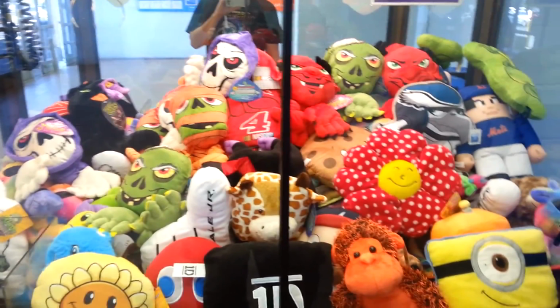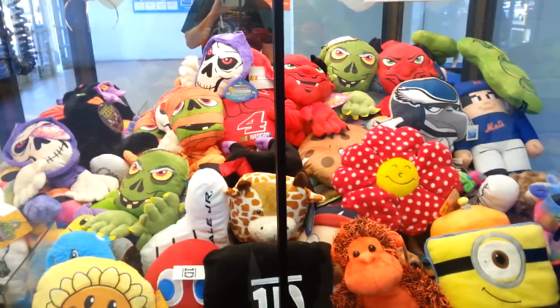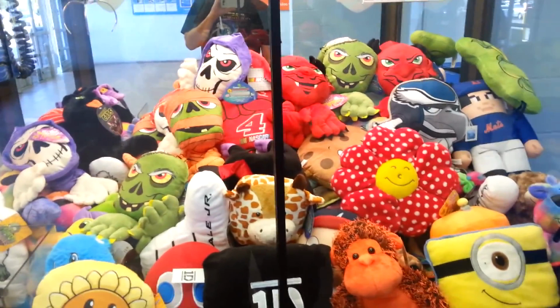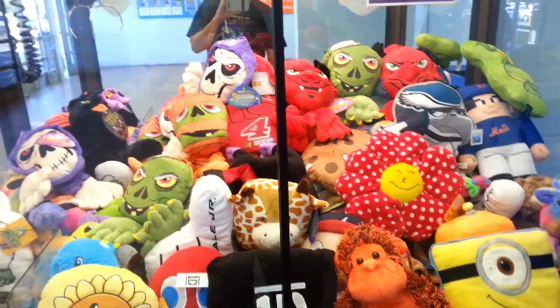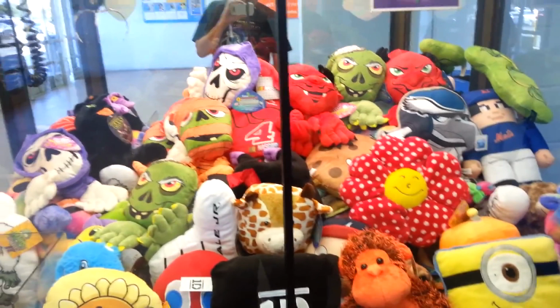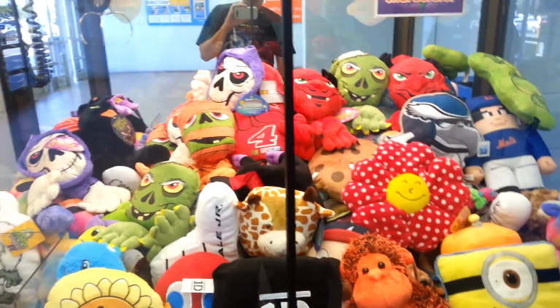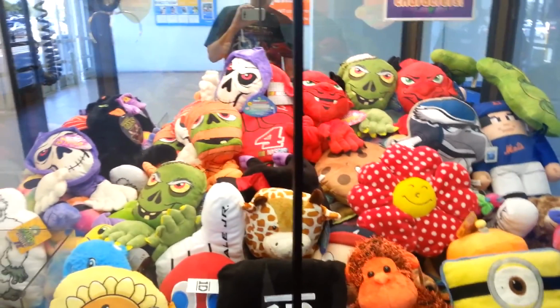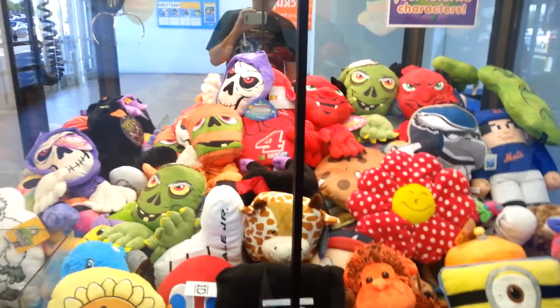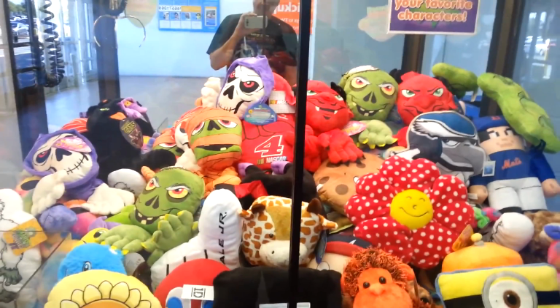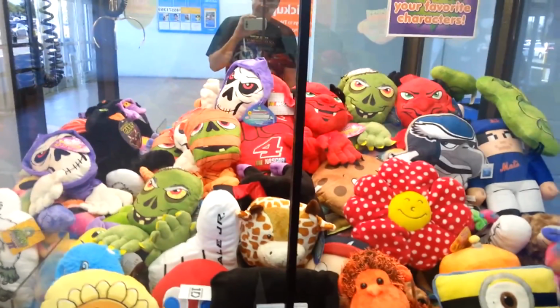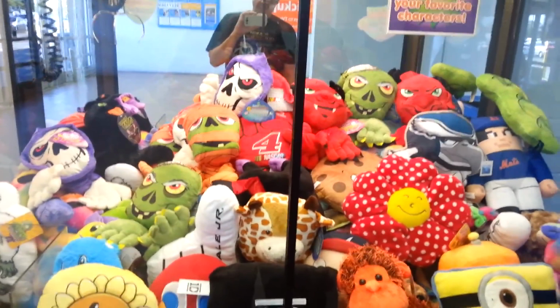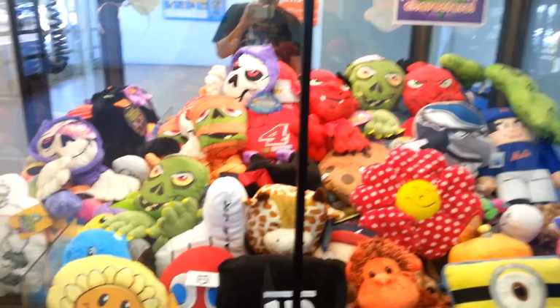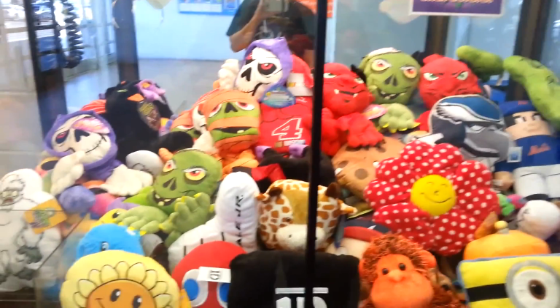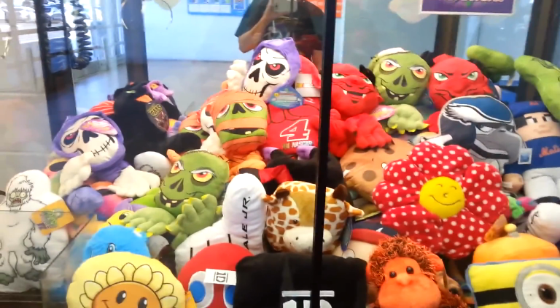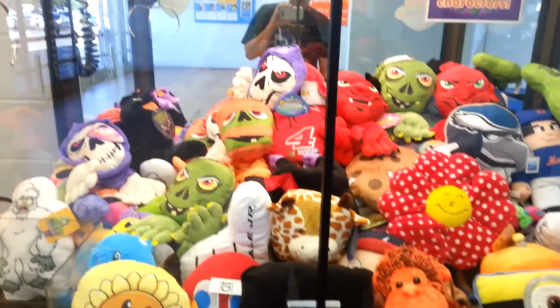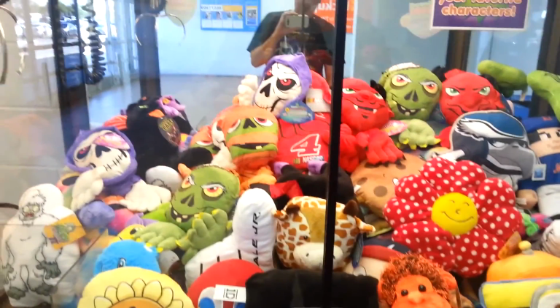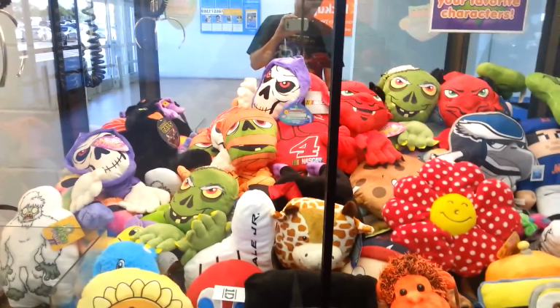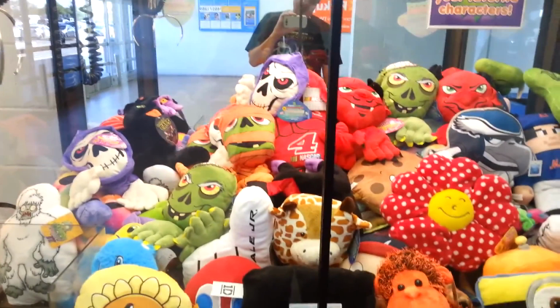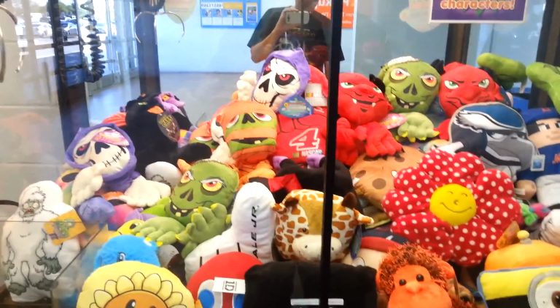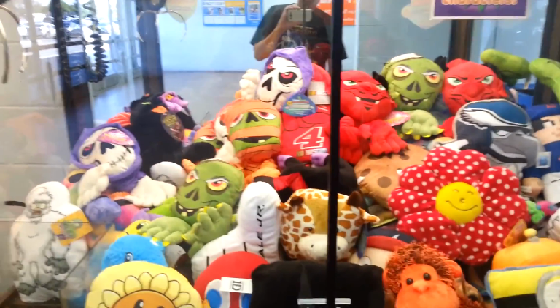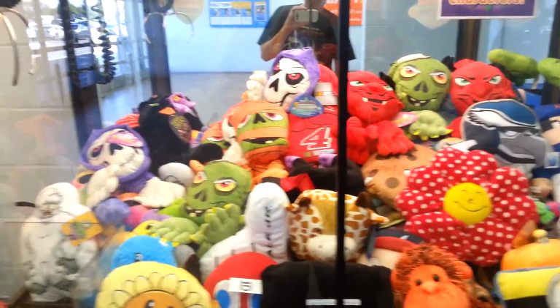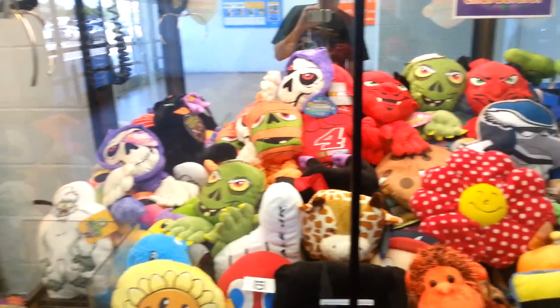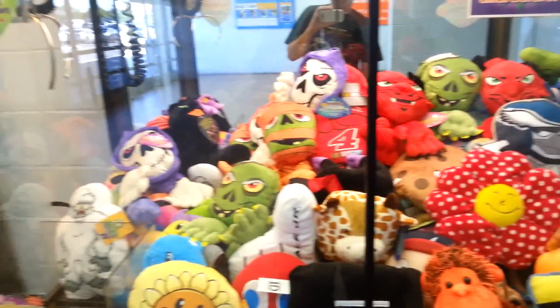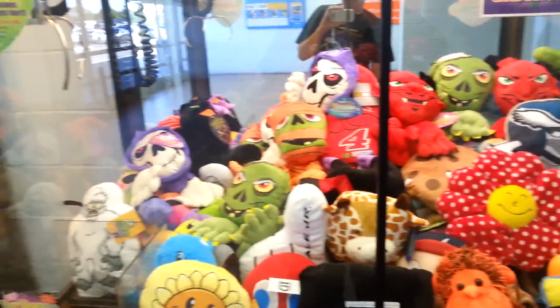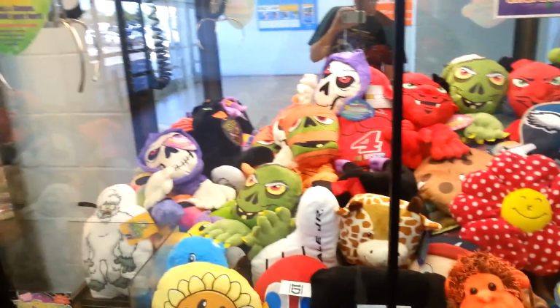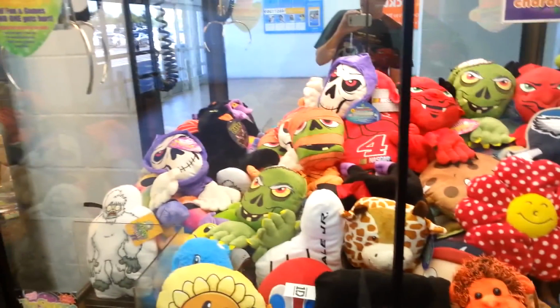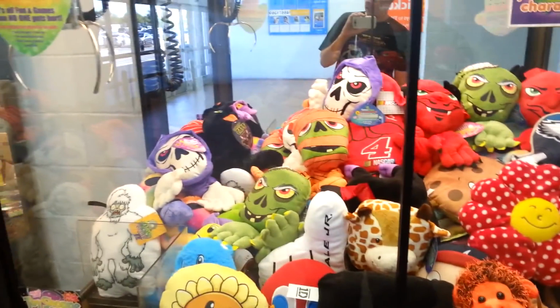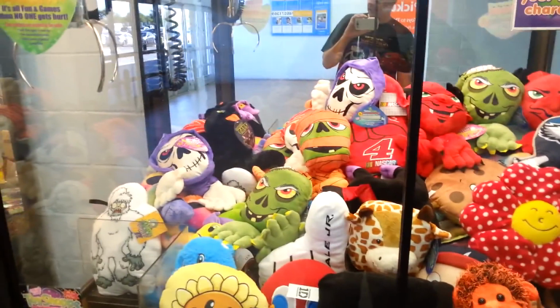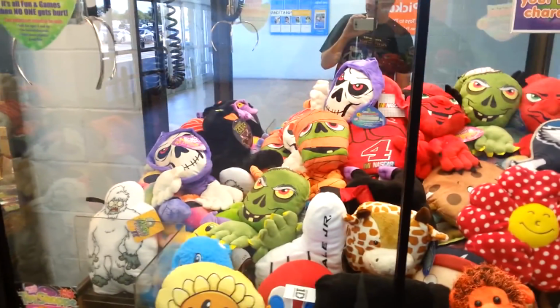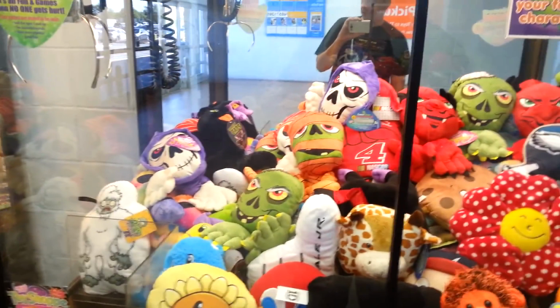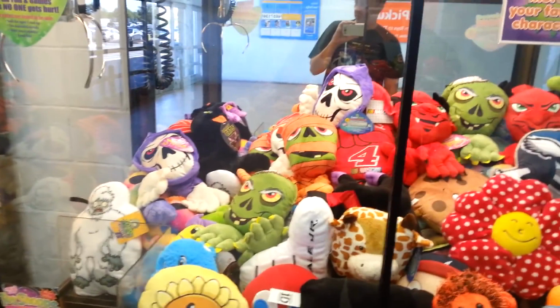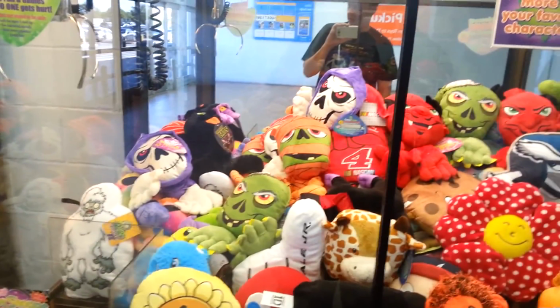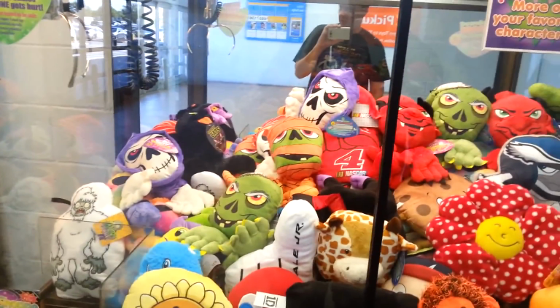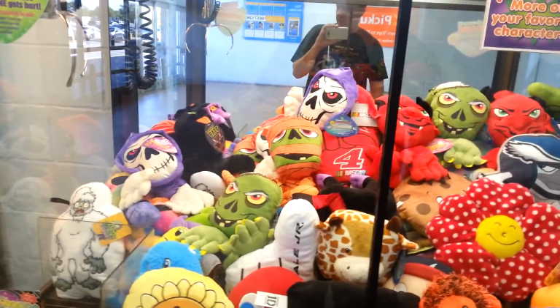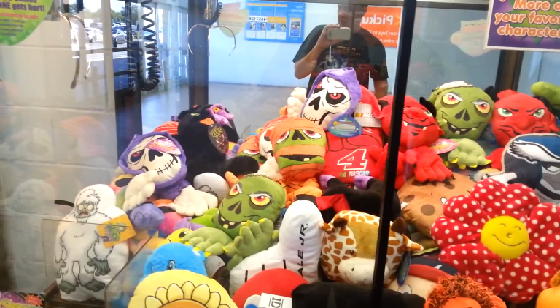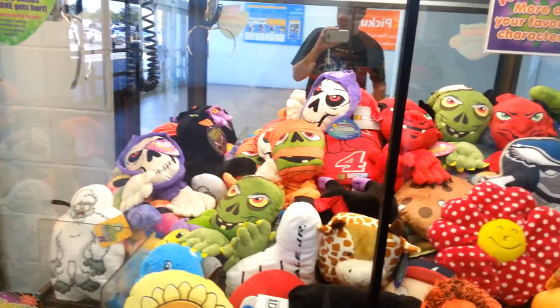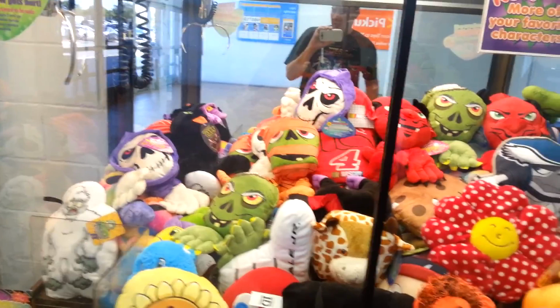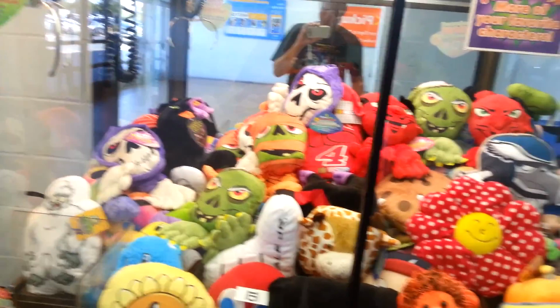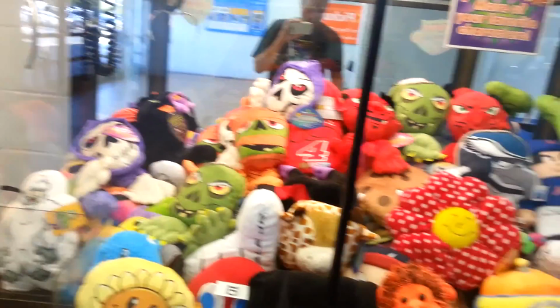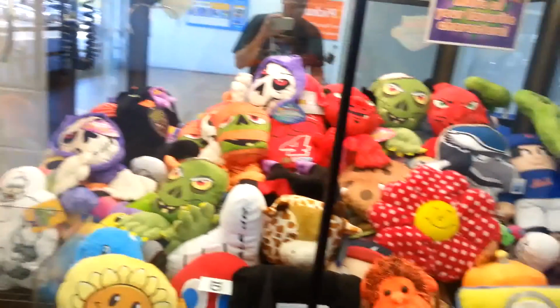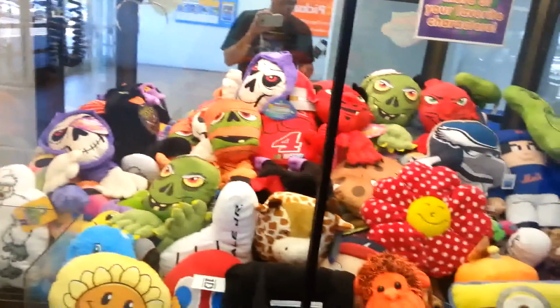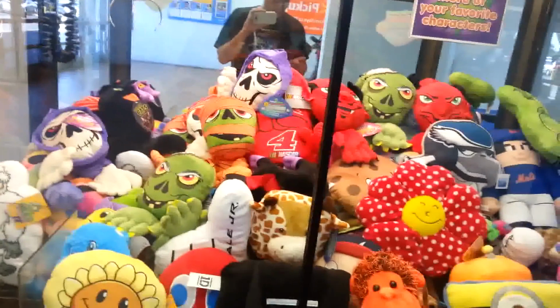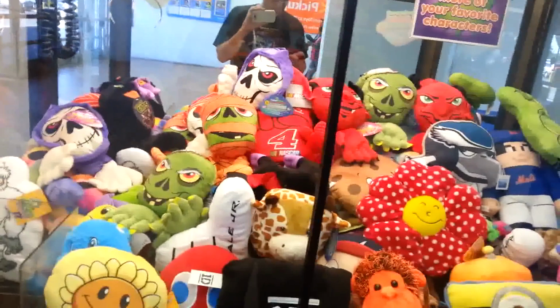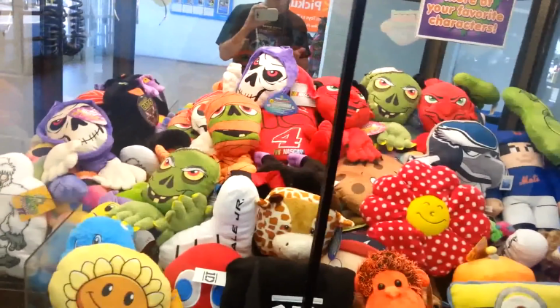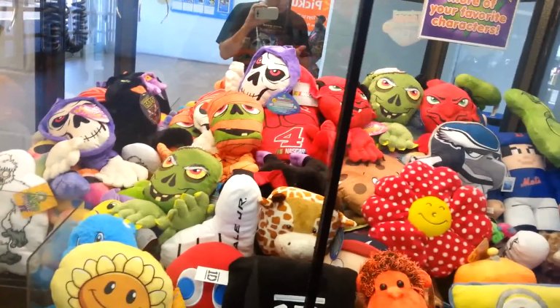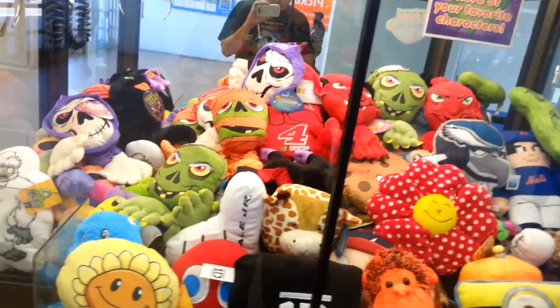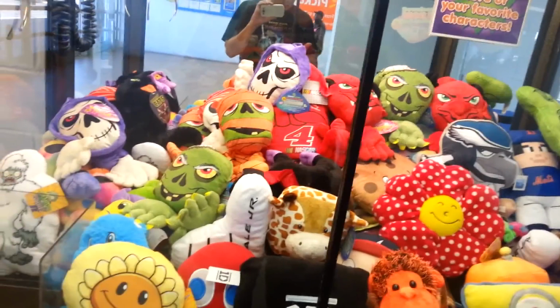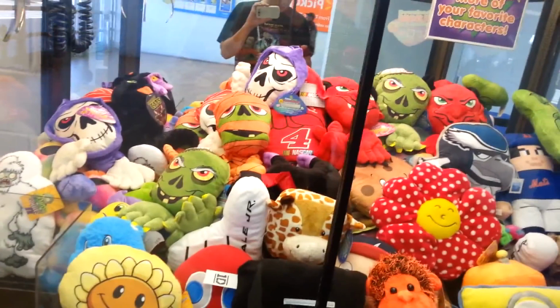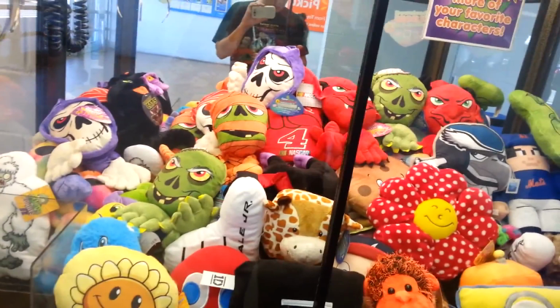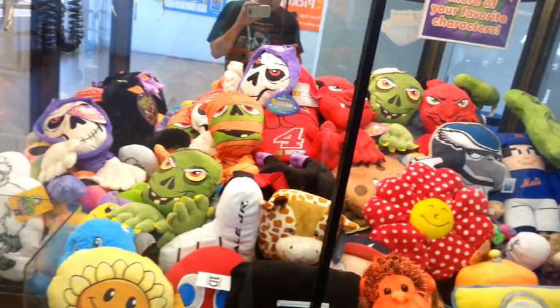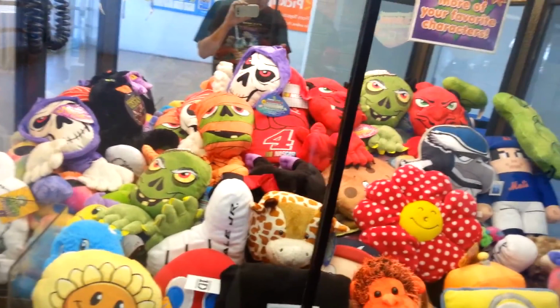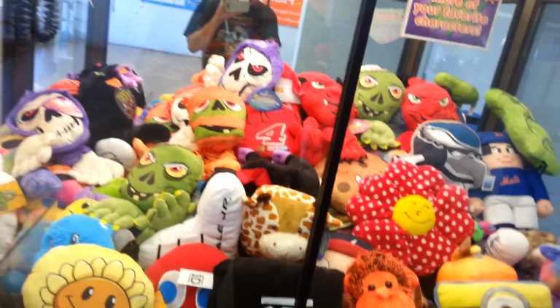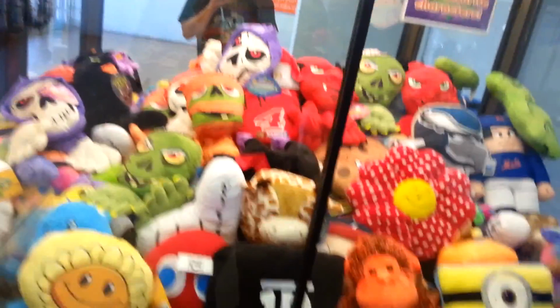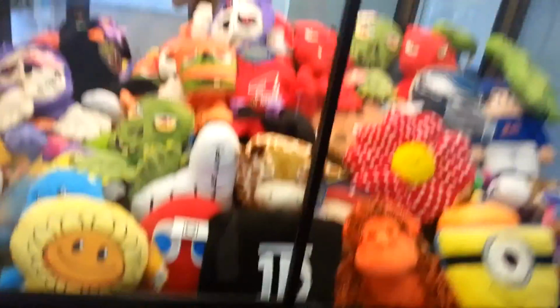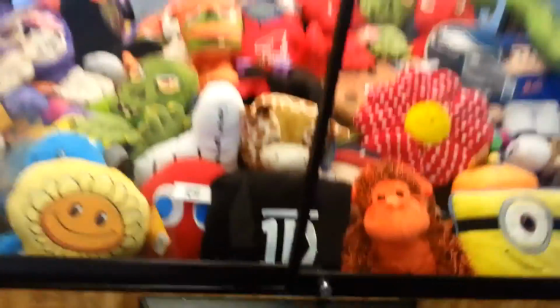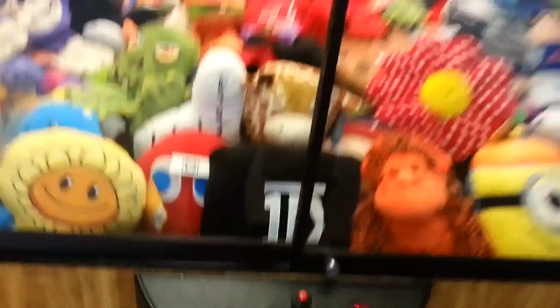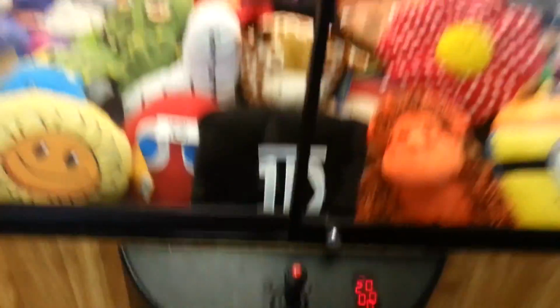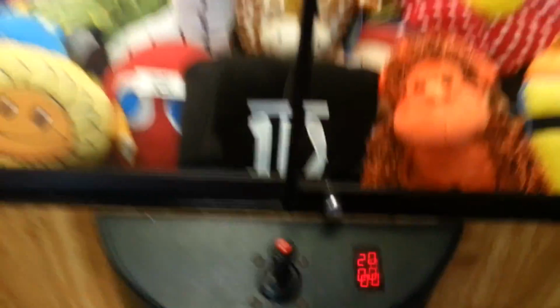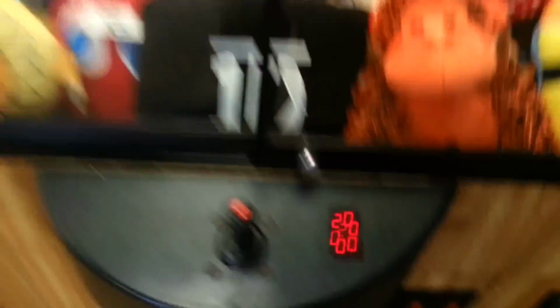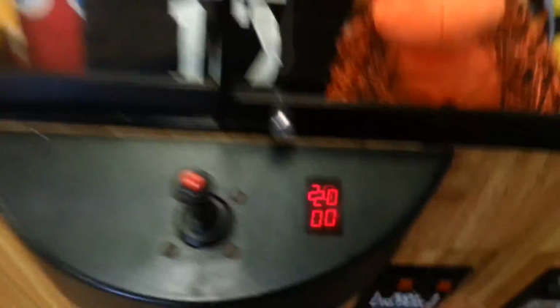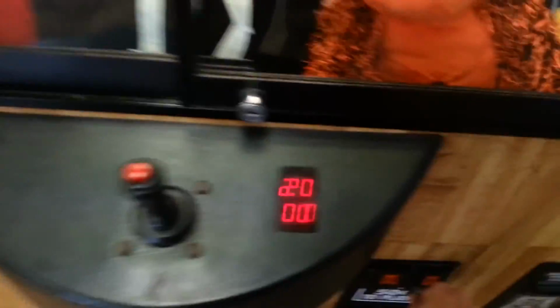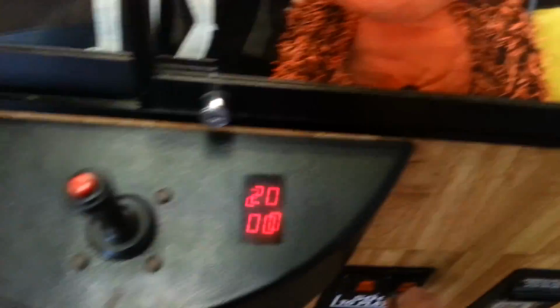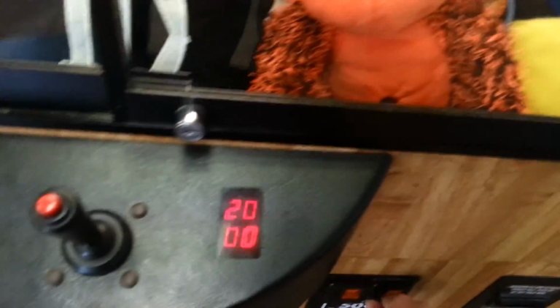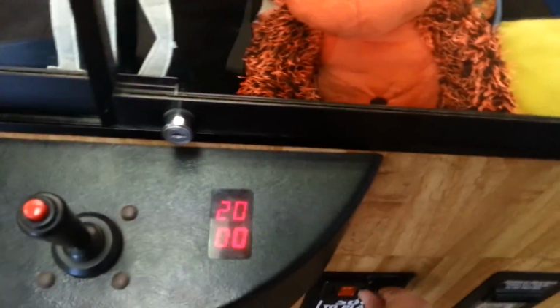What, I just put a dollar in, right? That's not too bad. So I'm two bucks in and I got one toy. We're gonna go again.